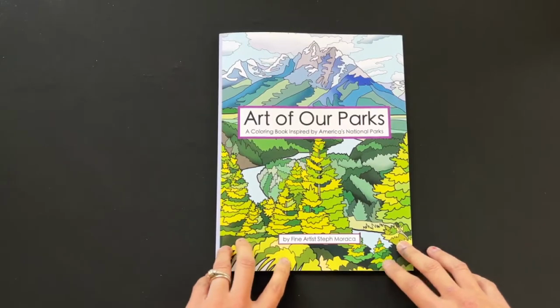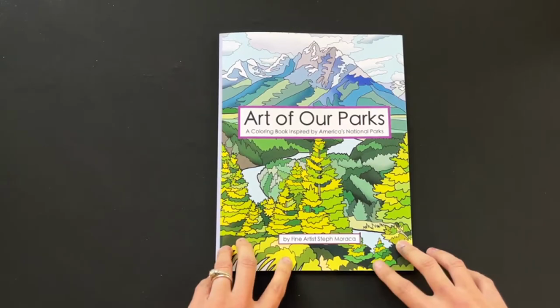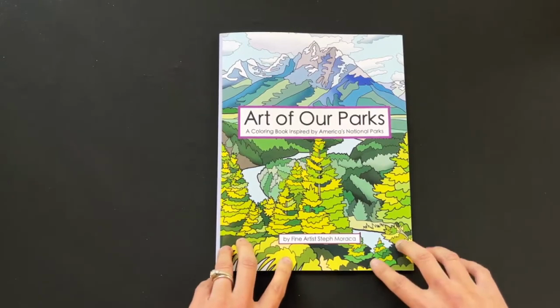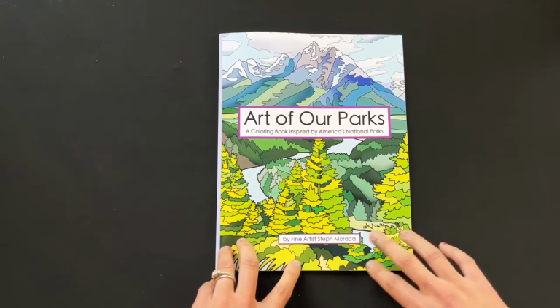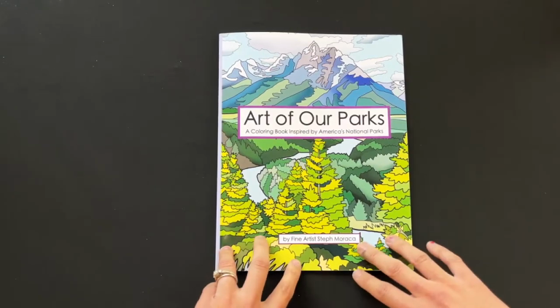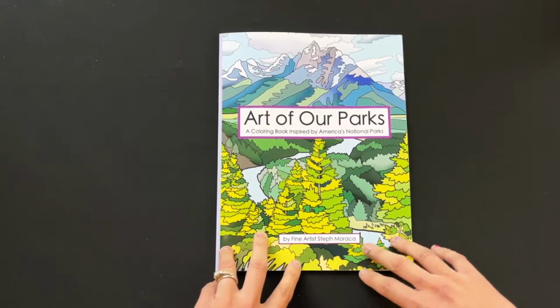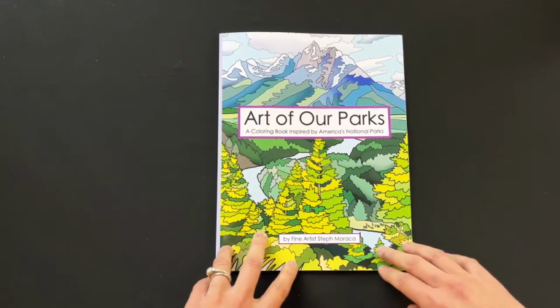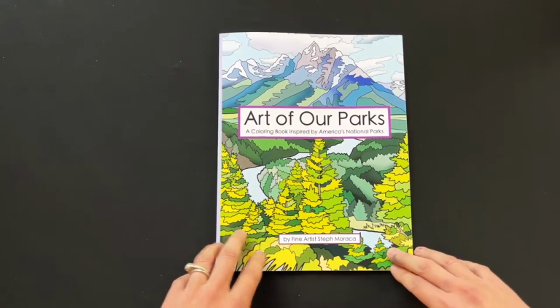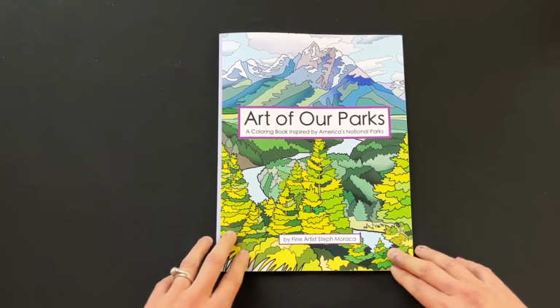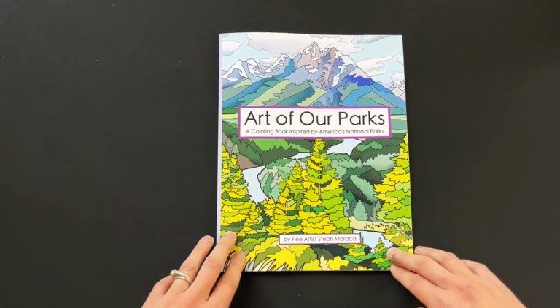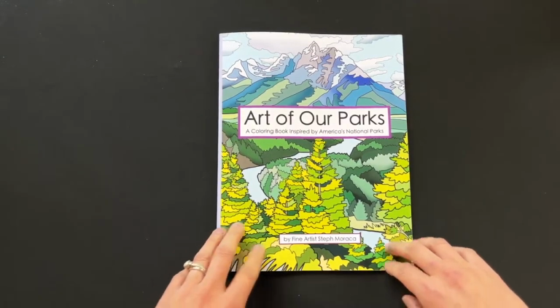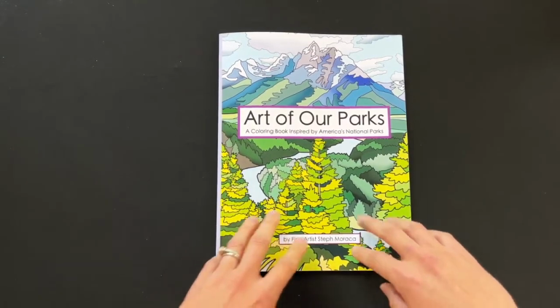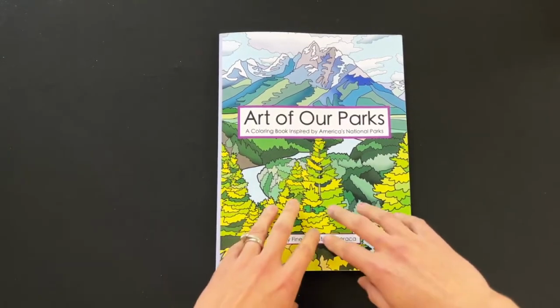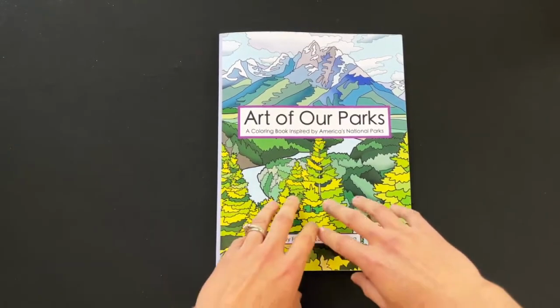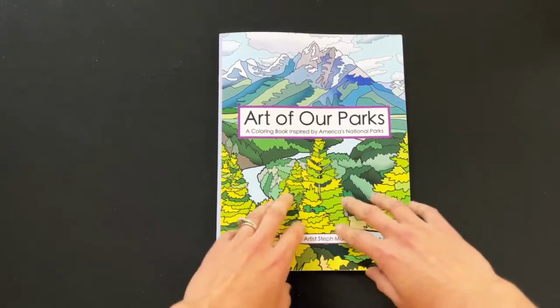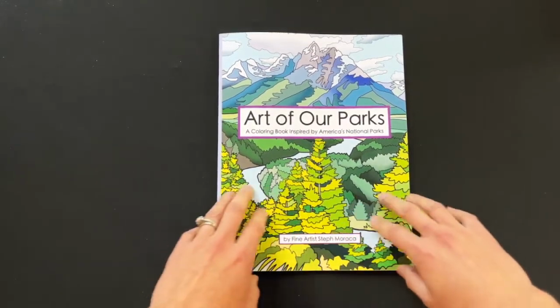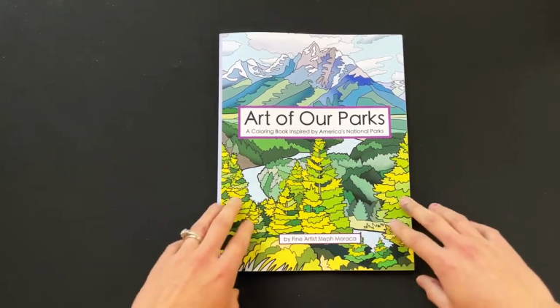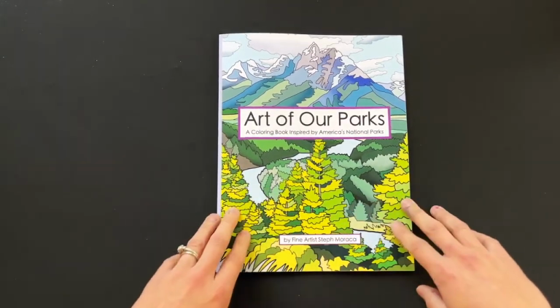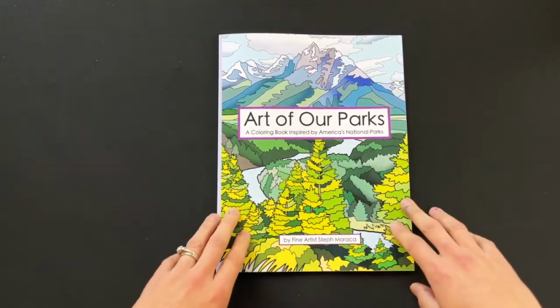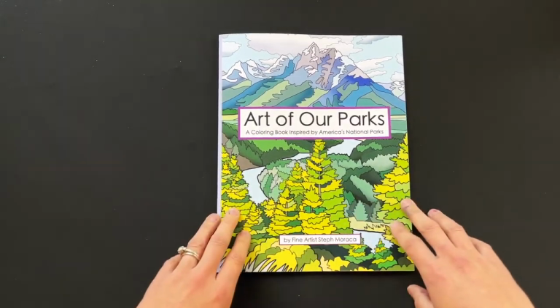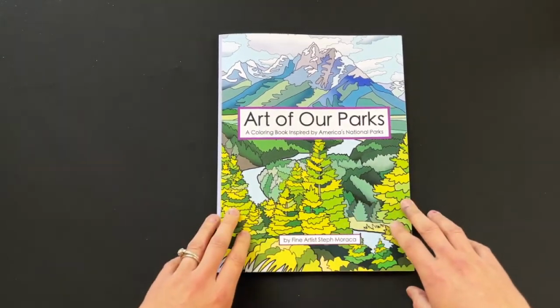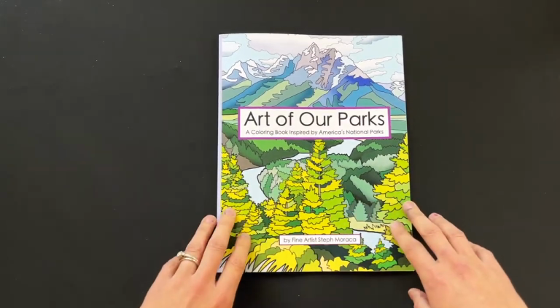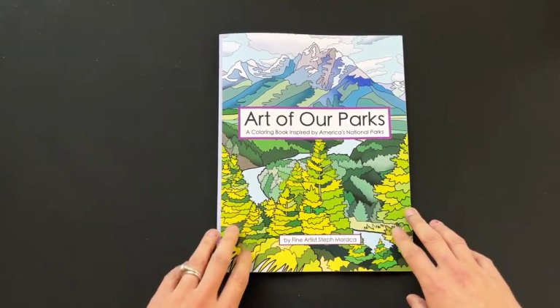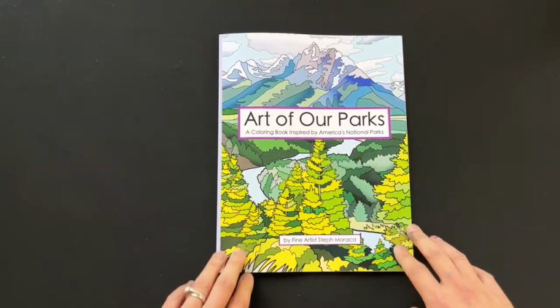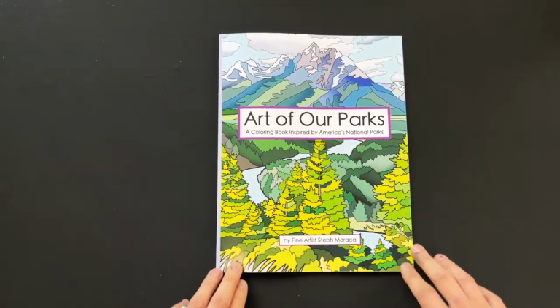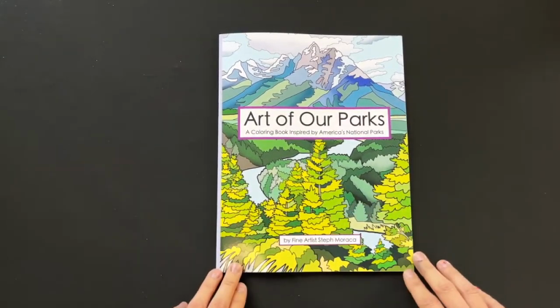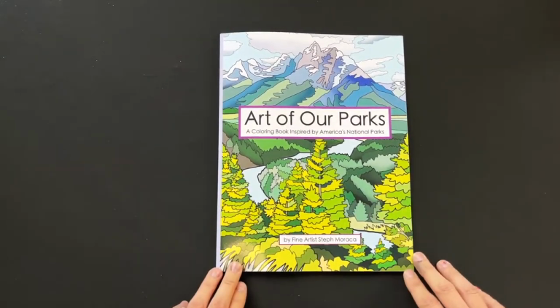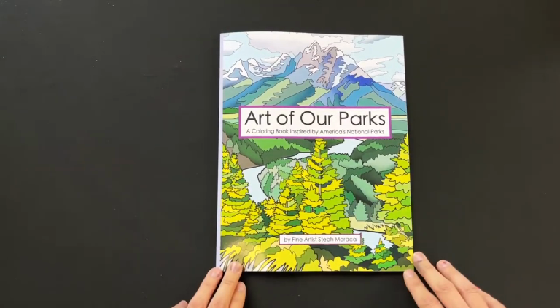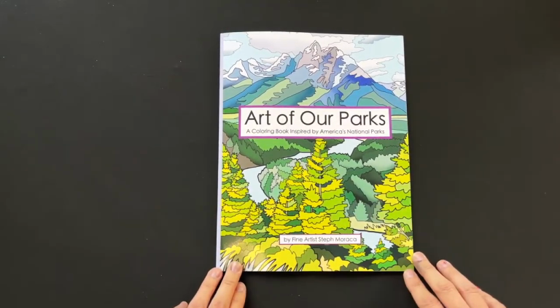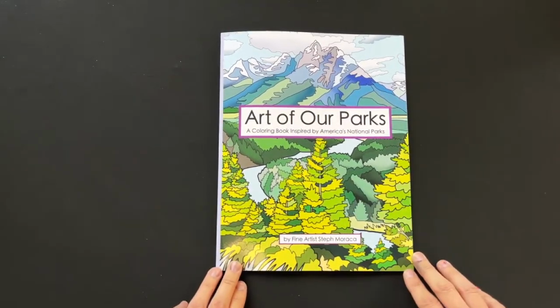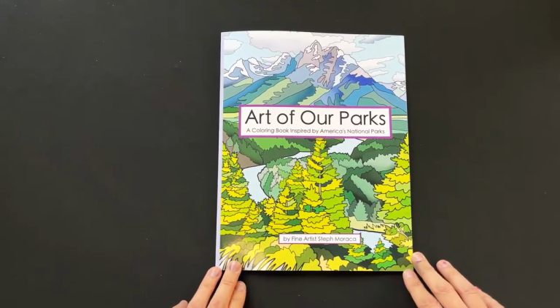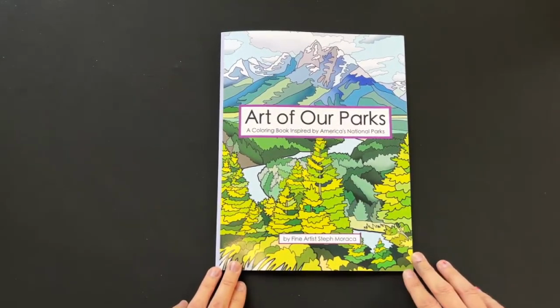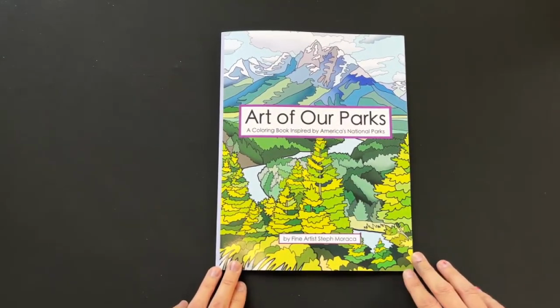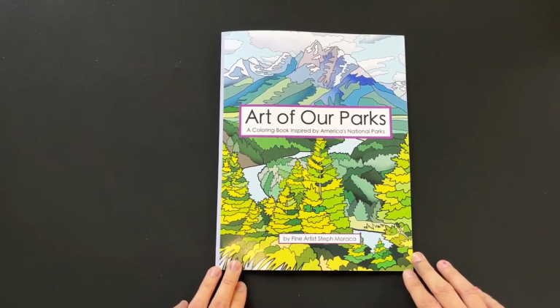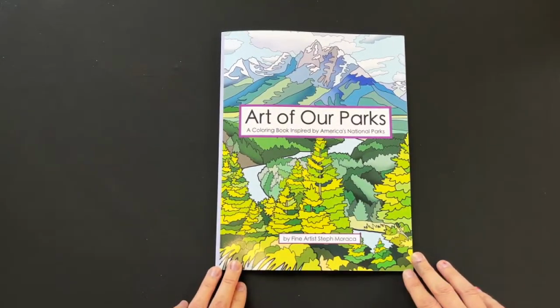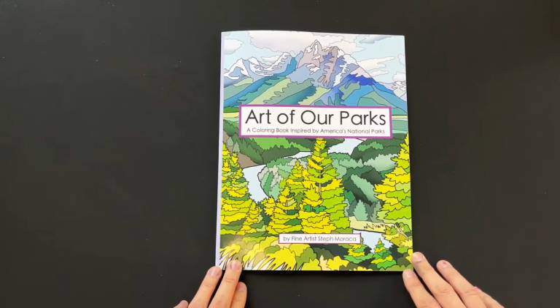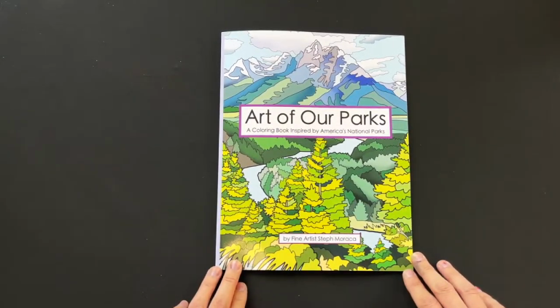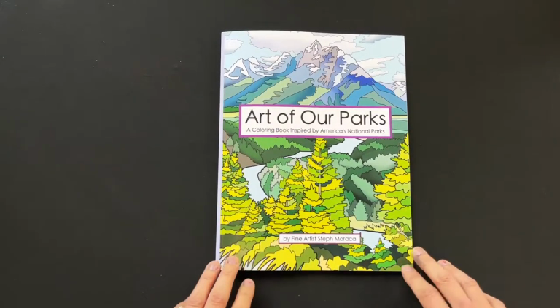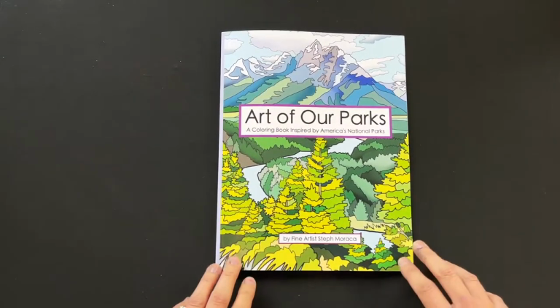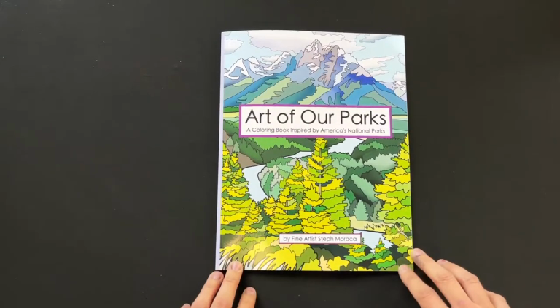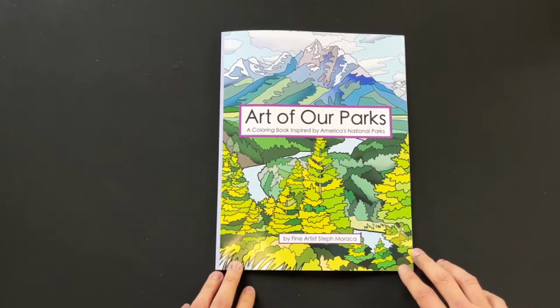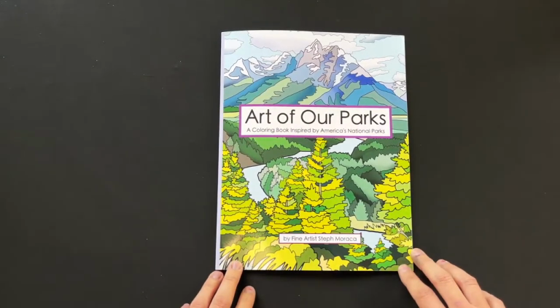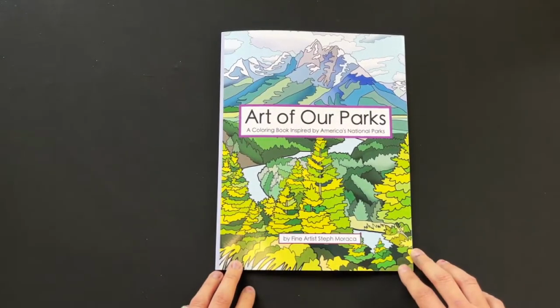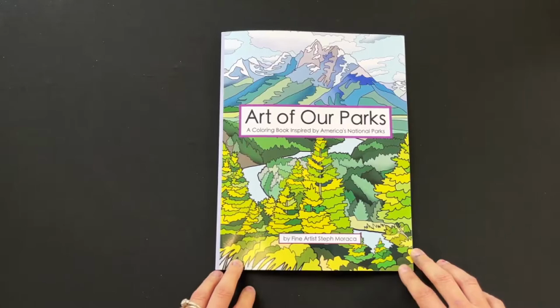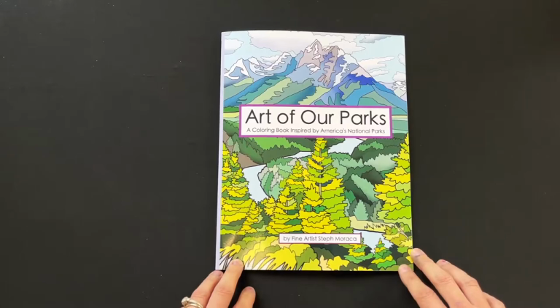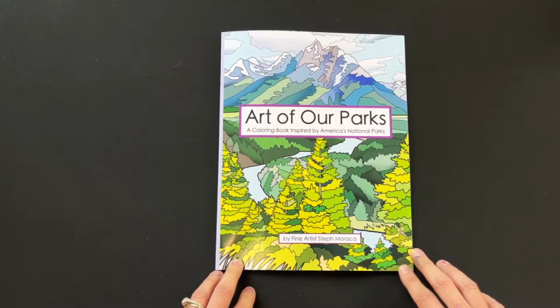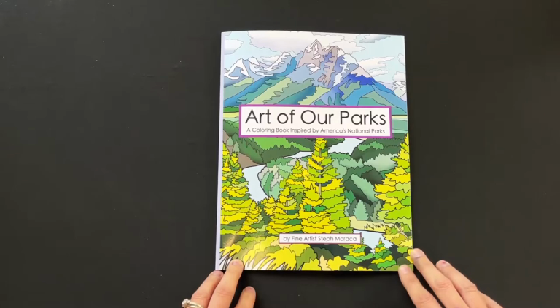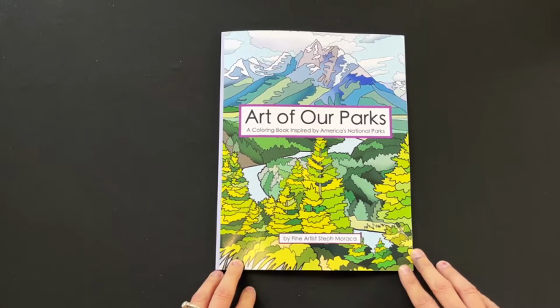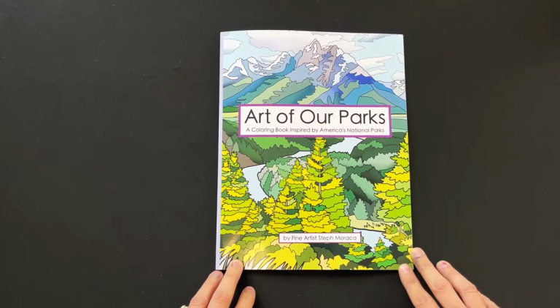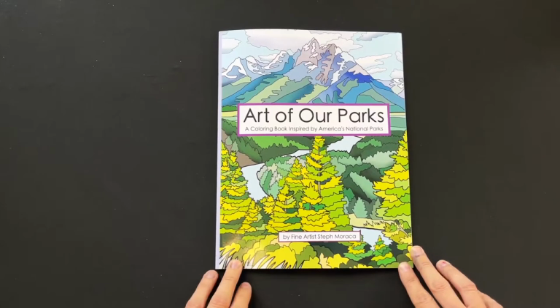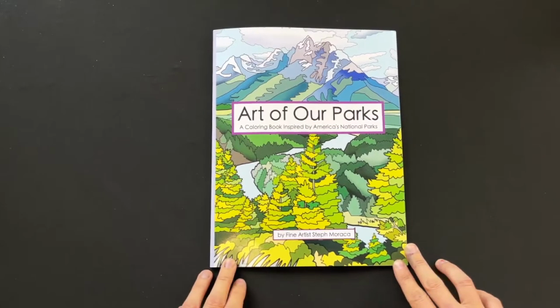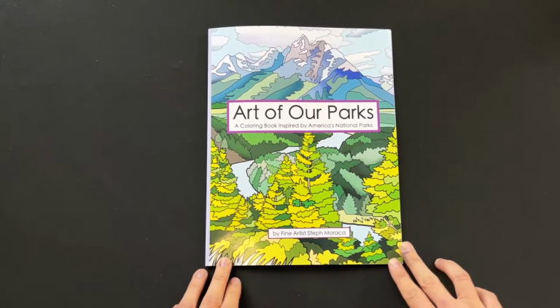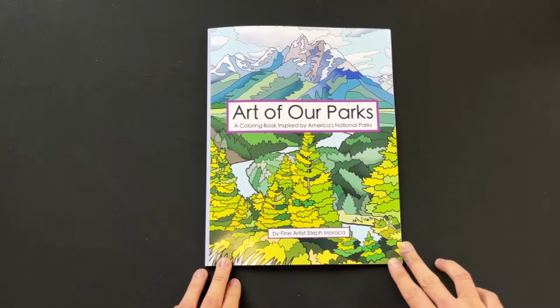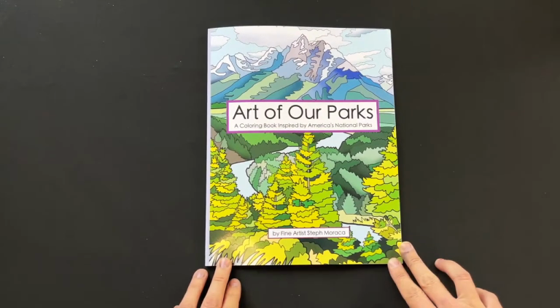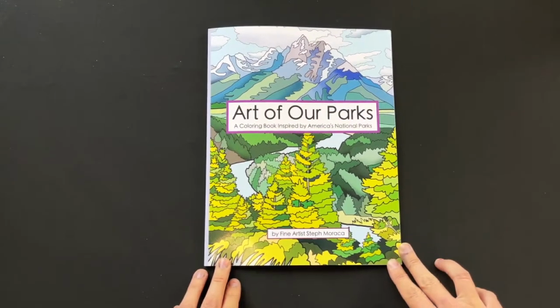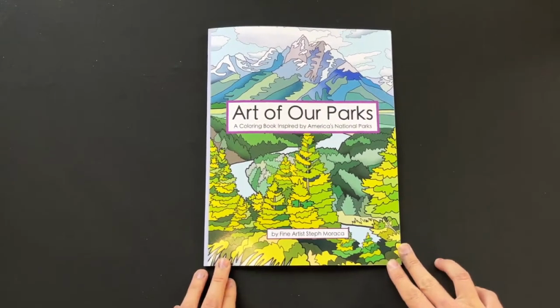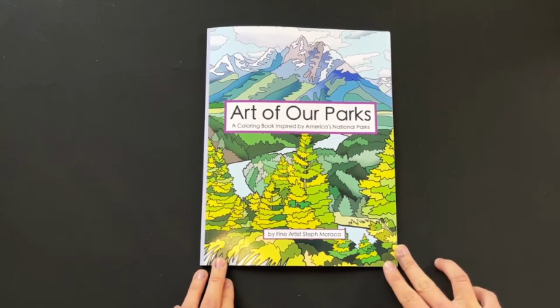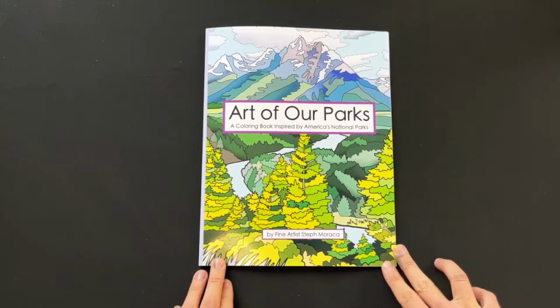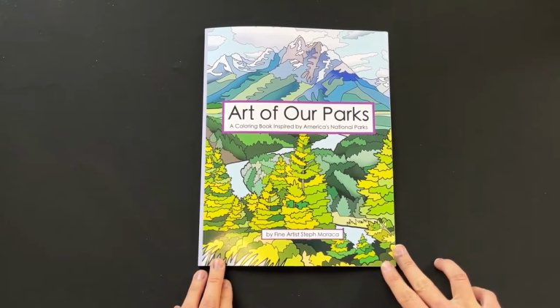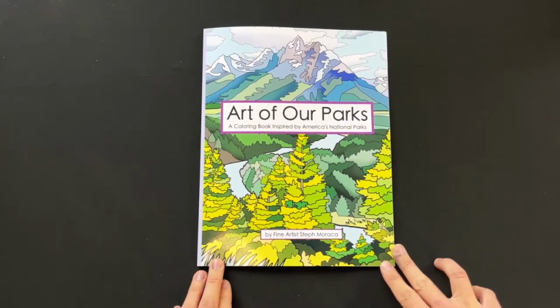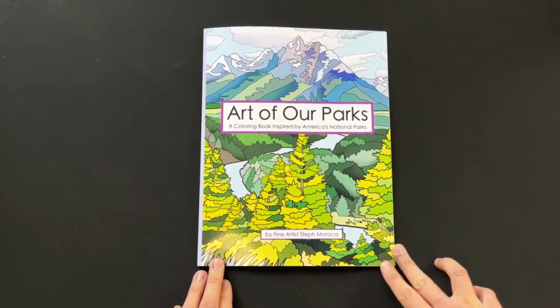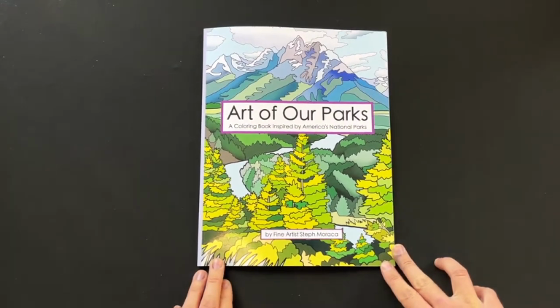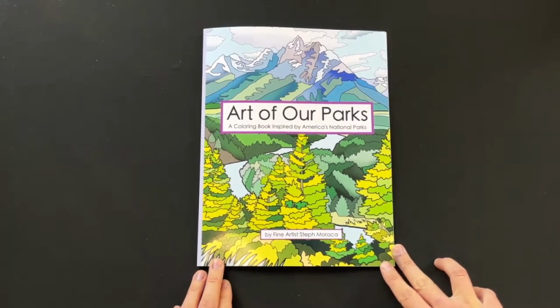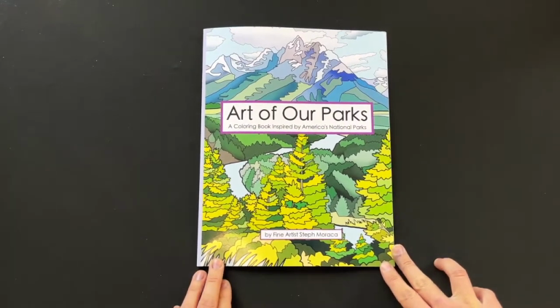Please order a copy and let me know what you think. Leave a review on Amazon, and thank you so much for your support. Have a great day — bye bye!